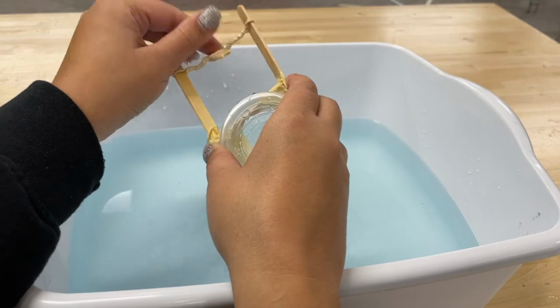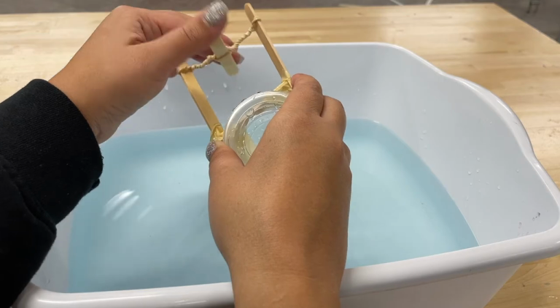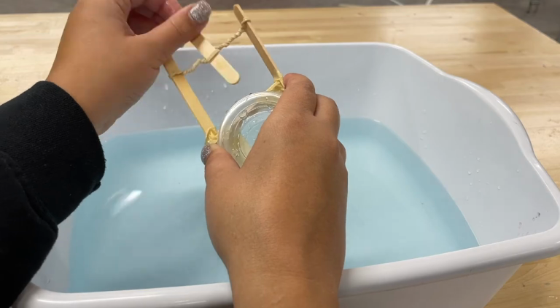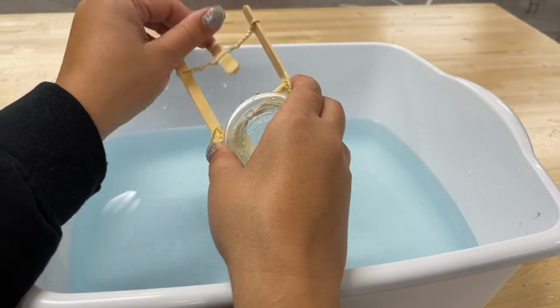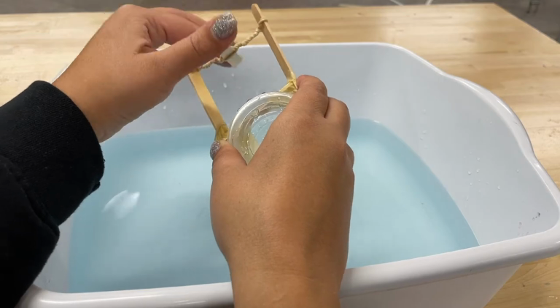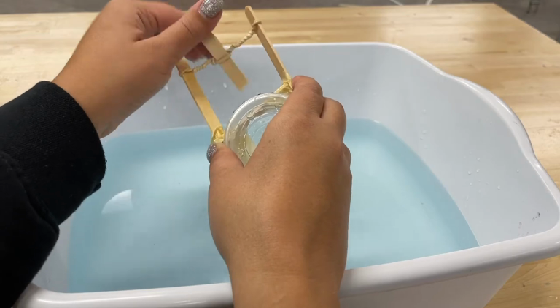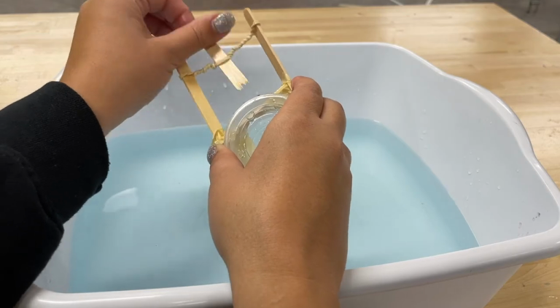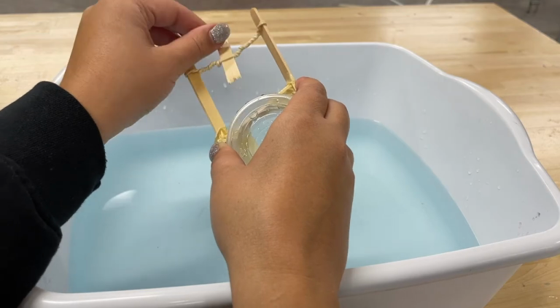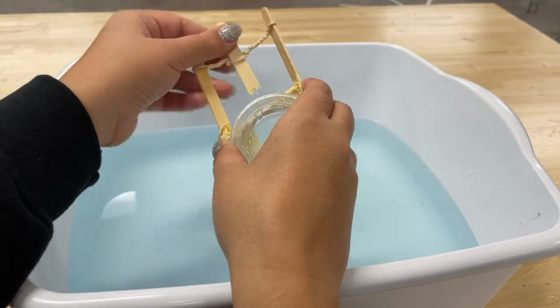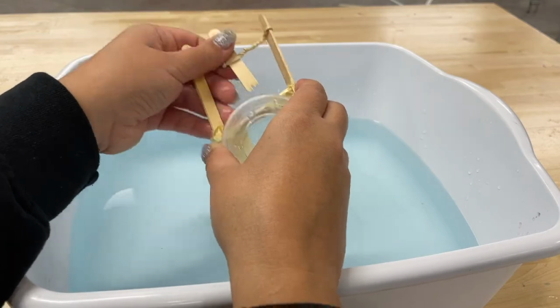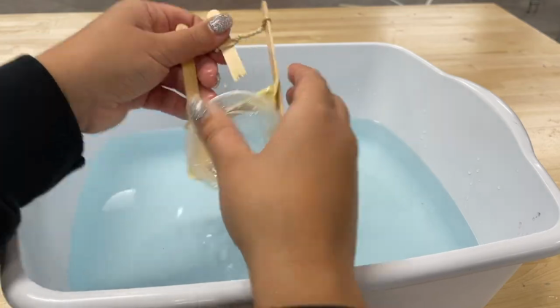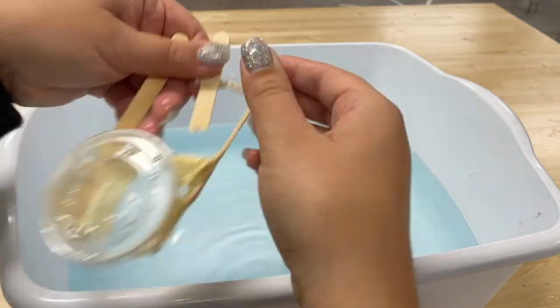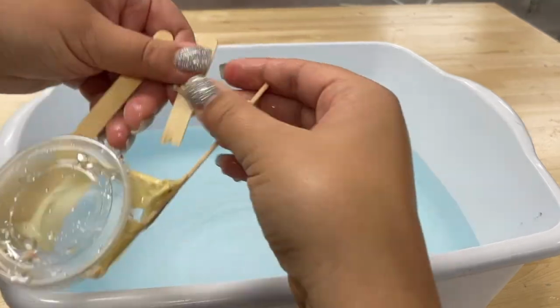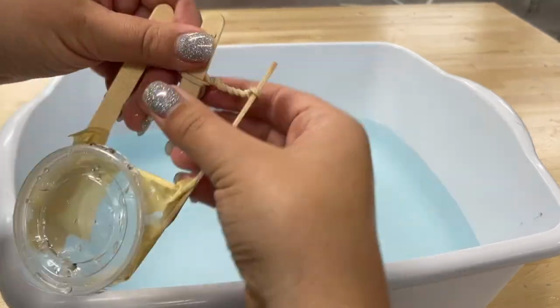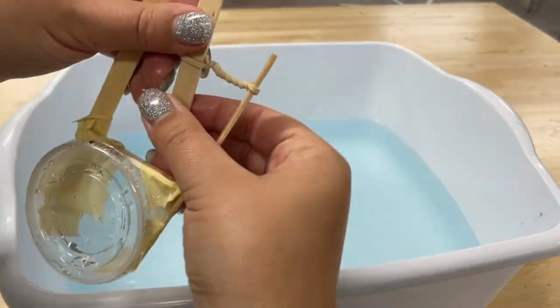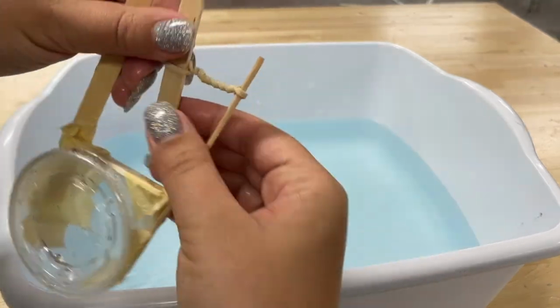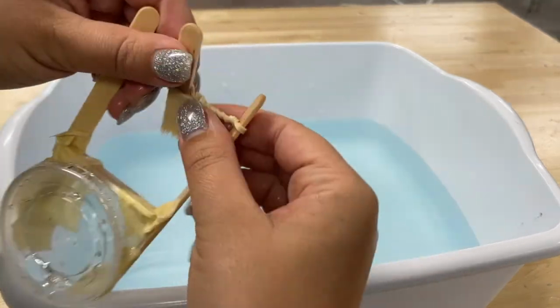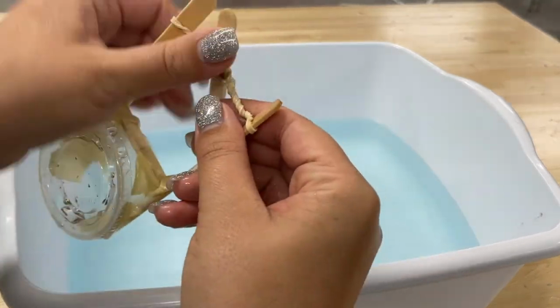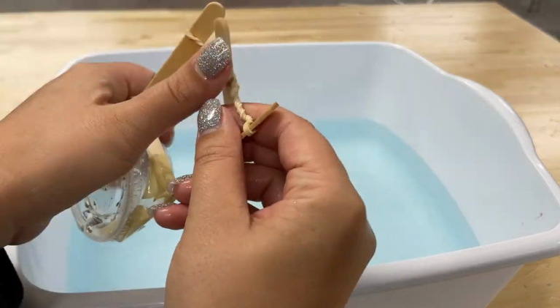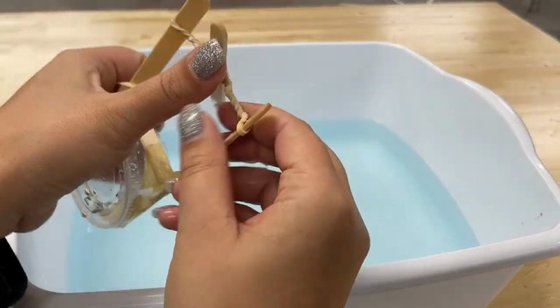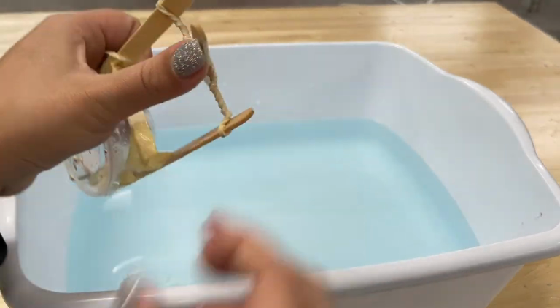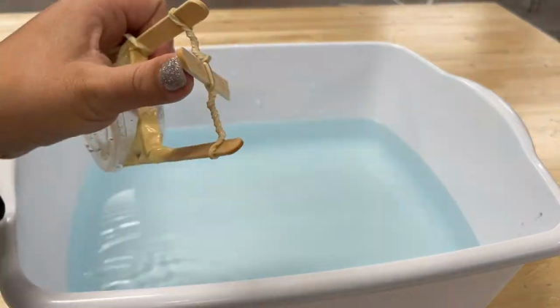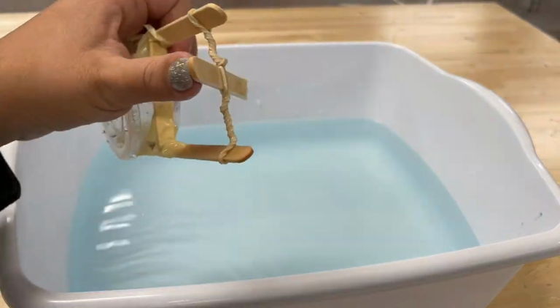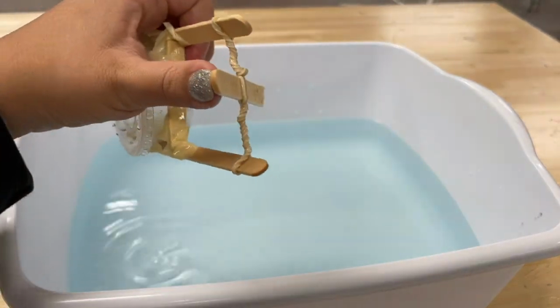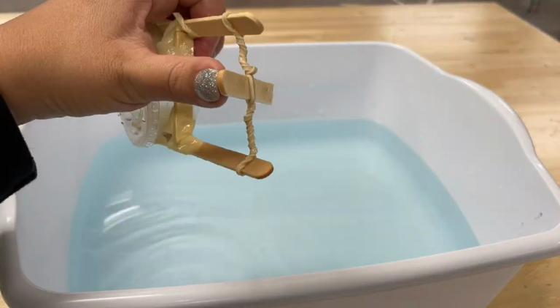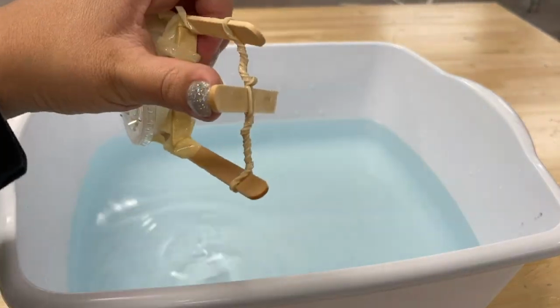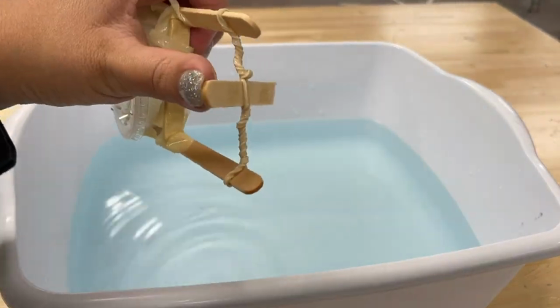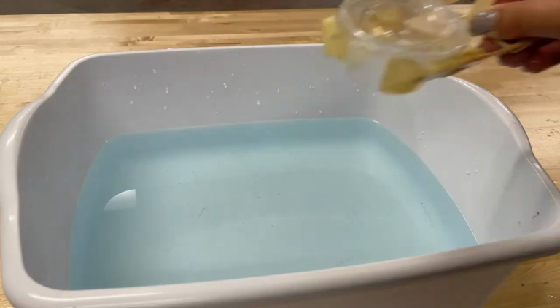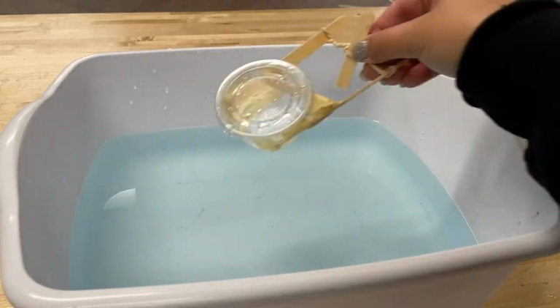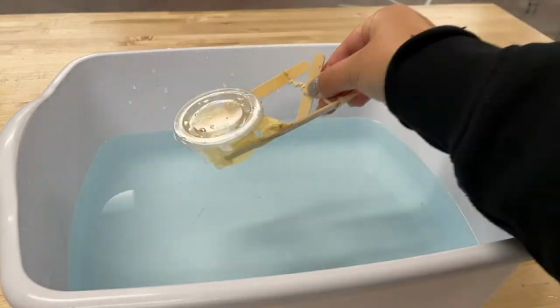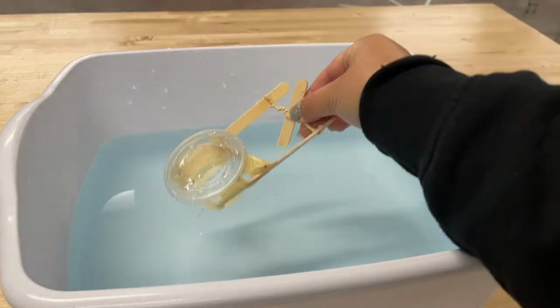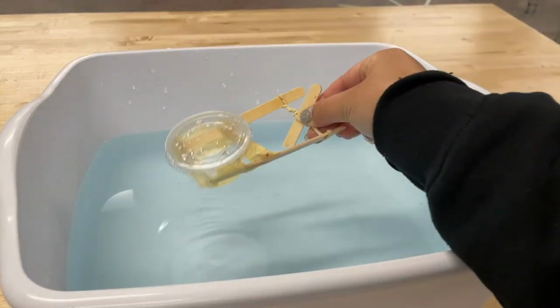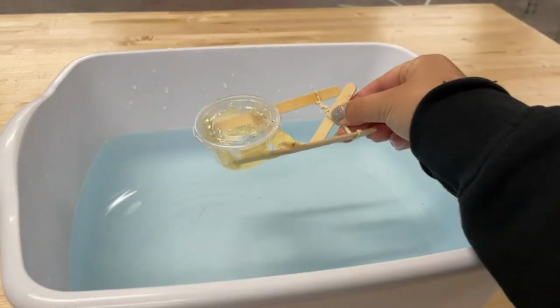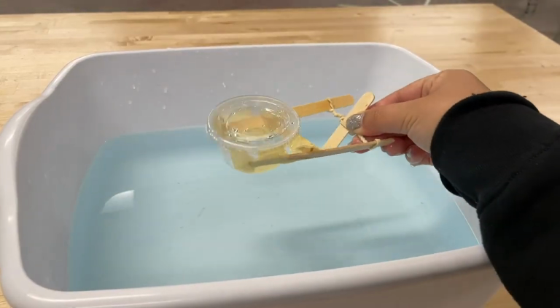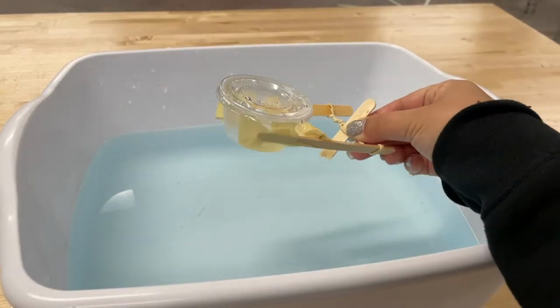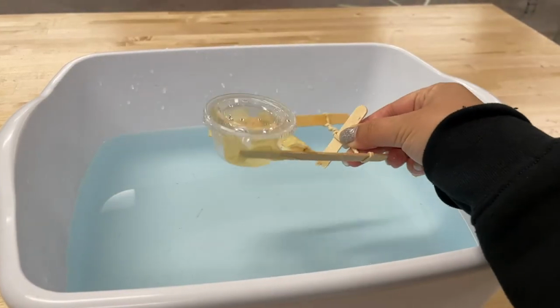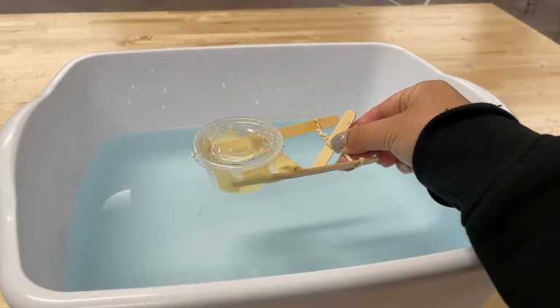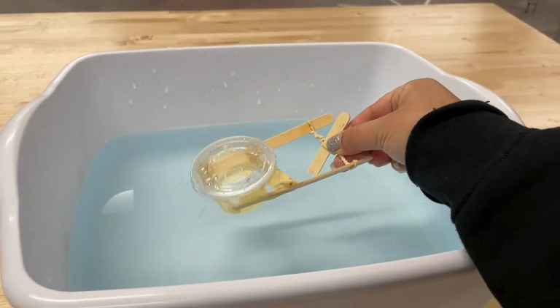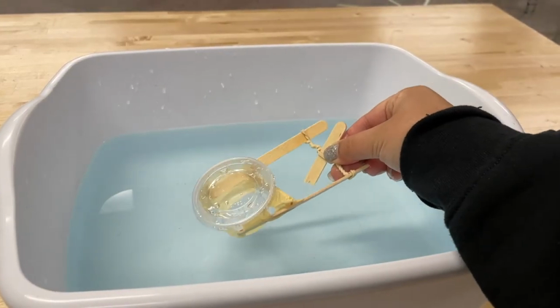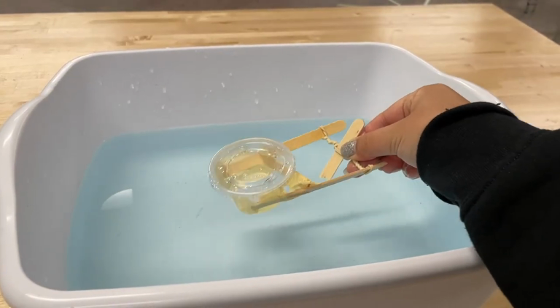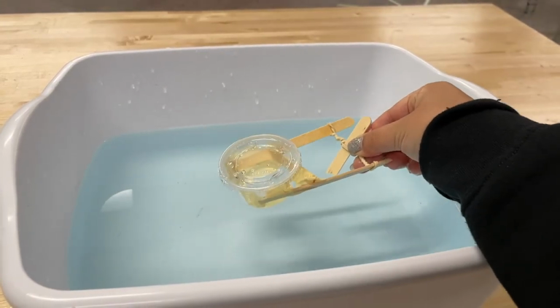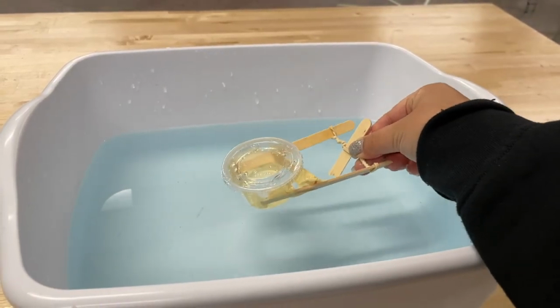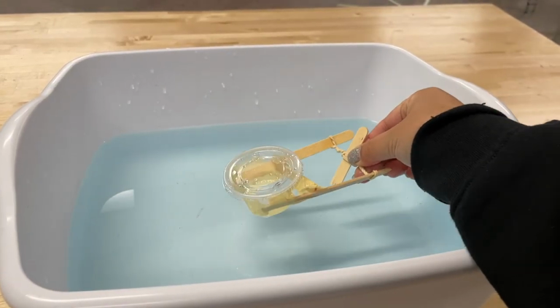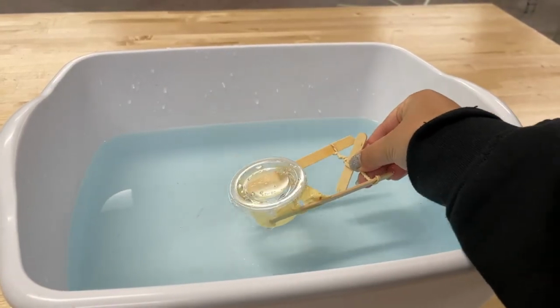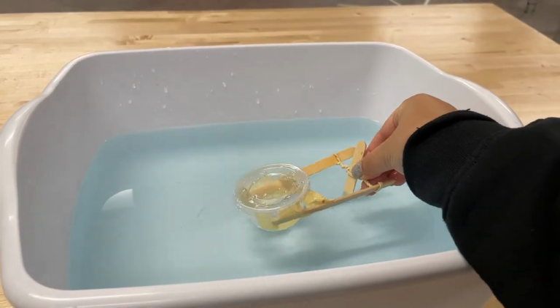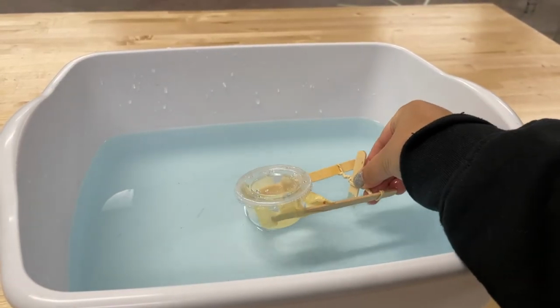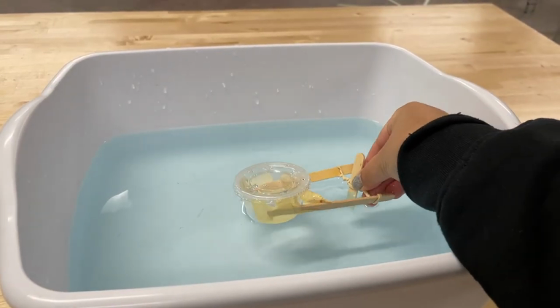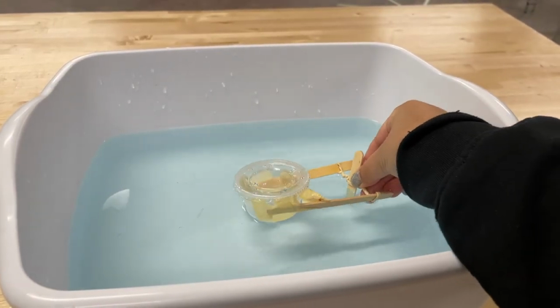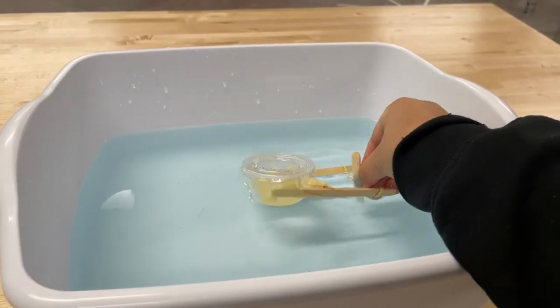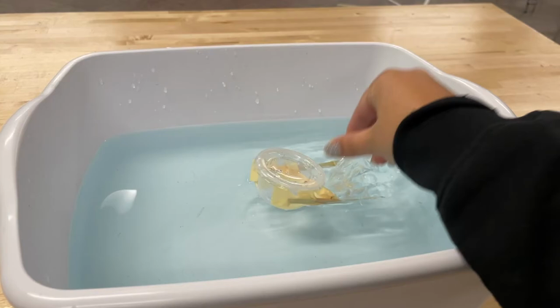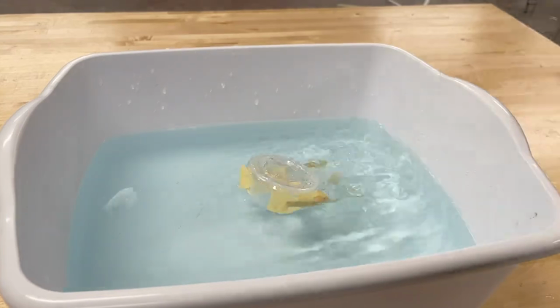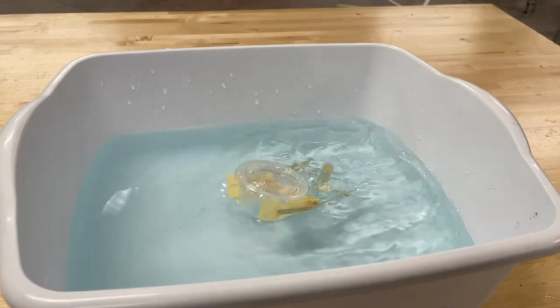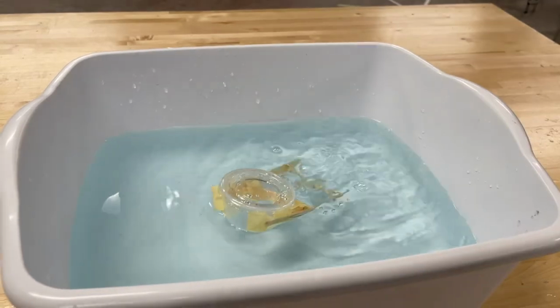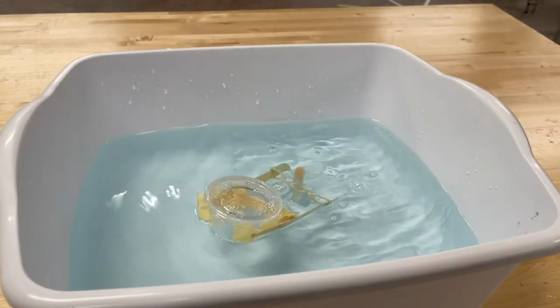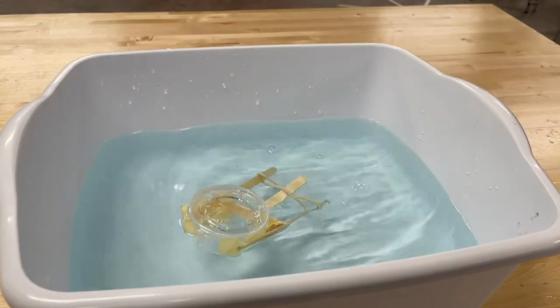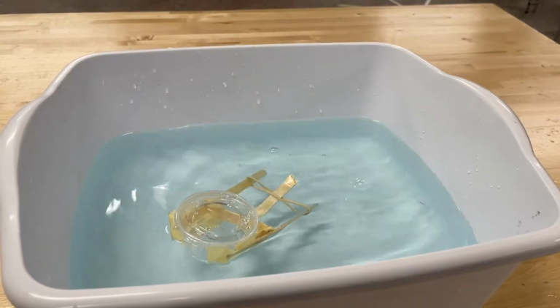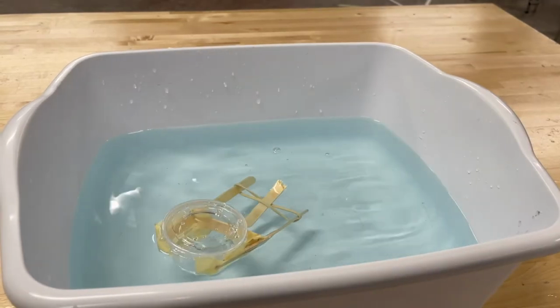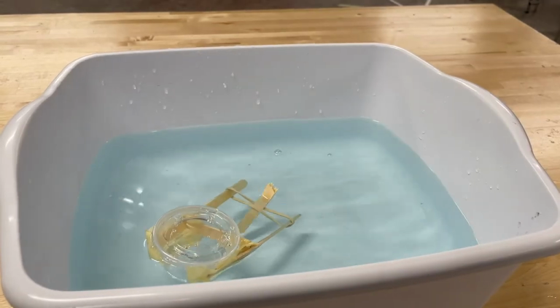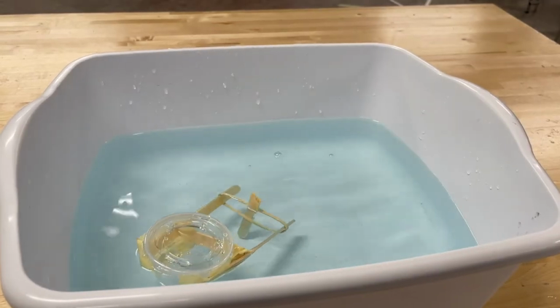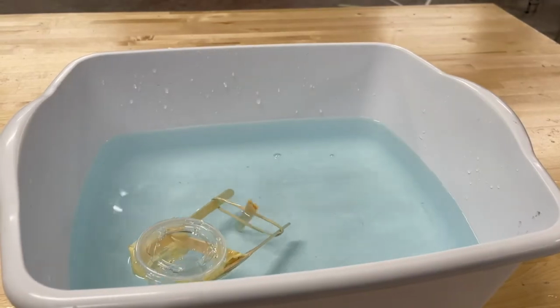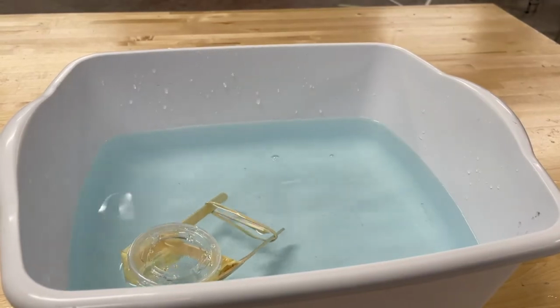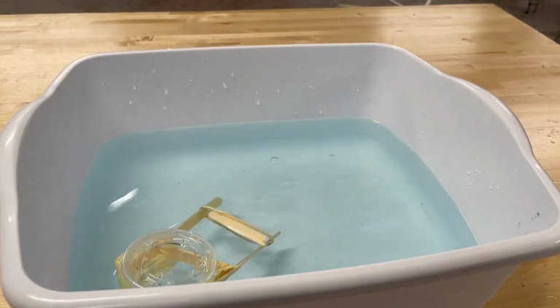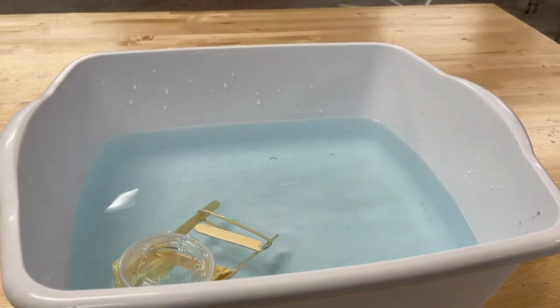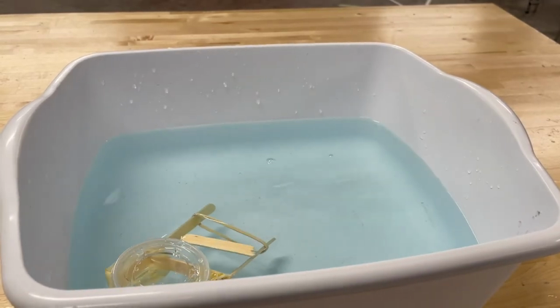With the paddle boat in the water, release the twisted popsicle stick and watch the boat move.